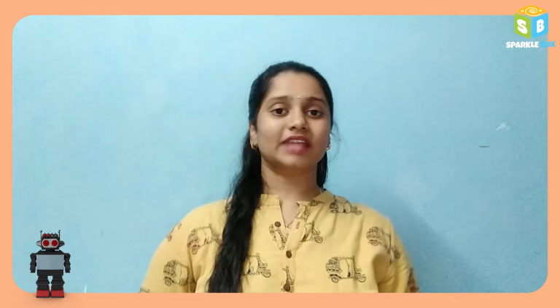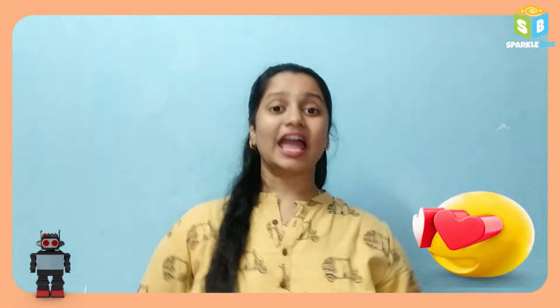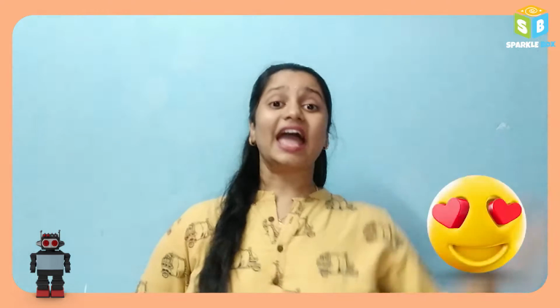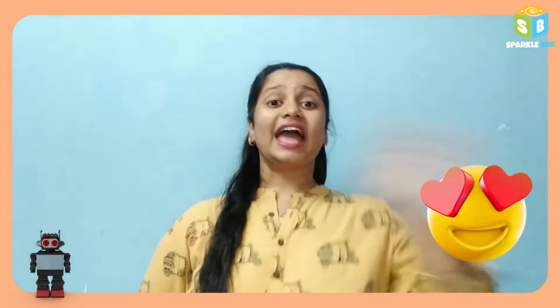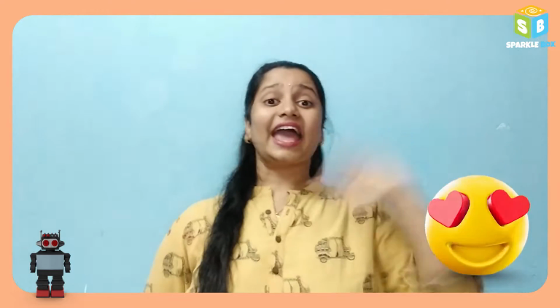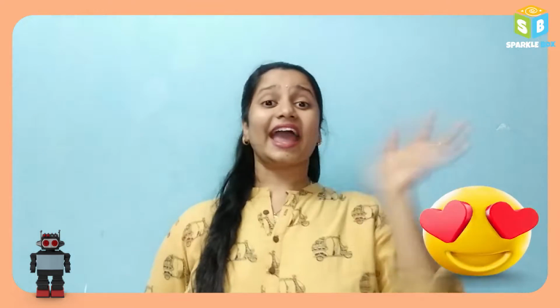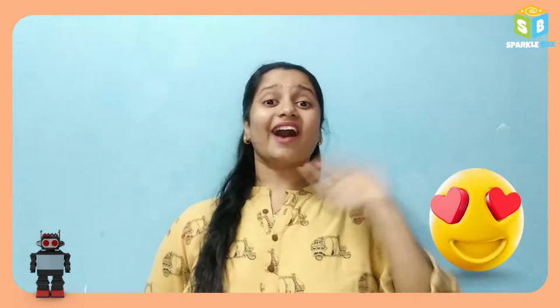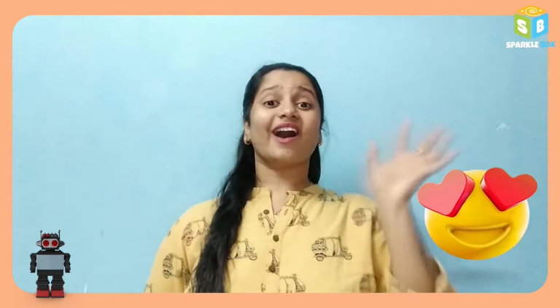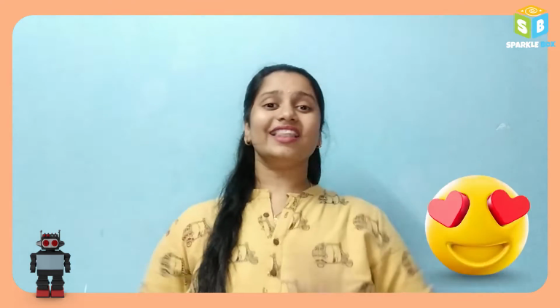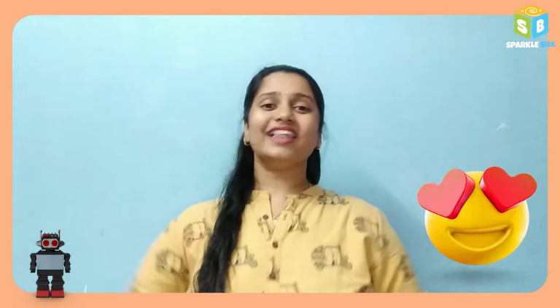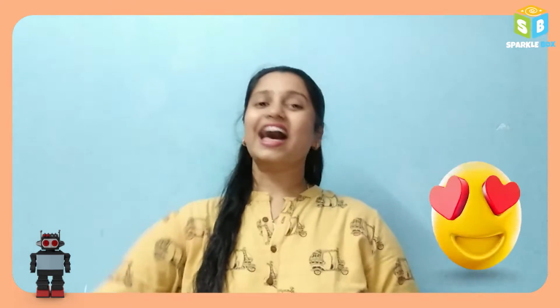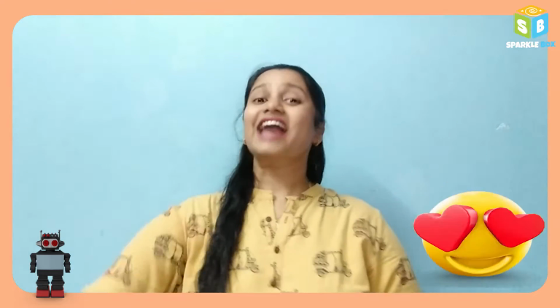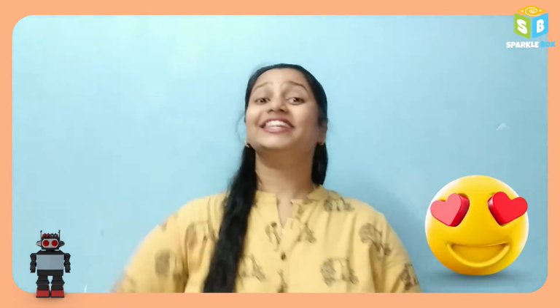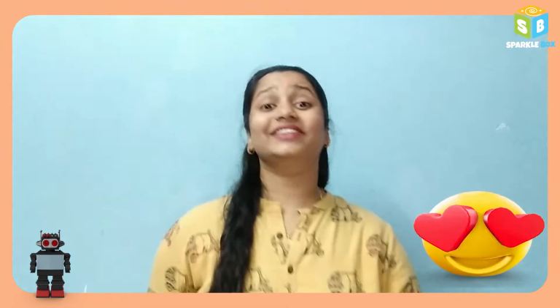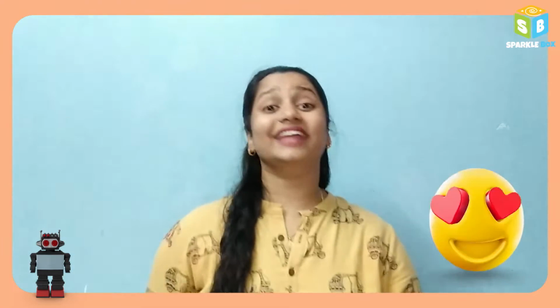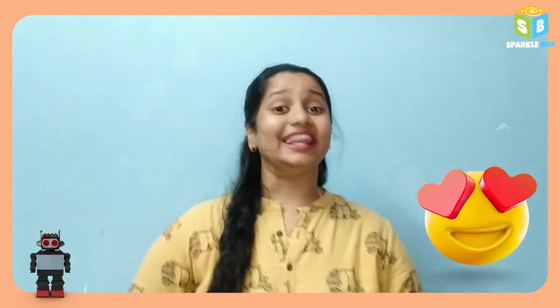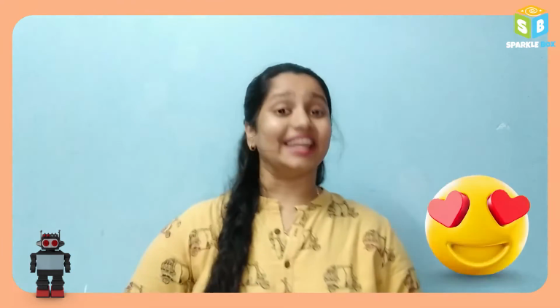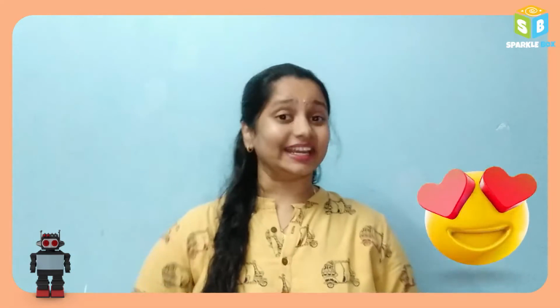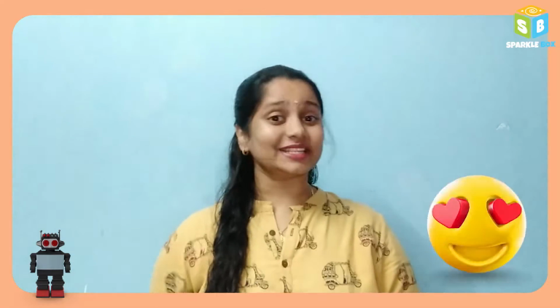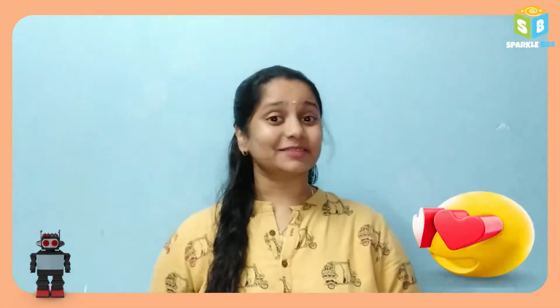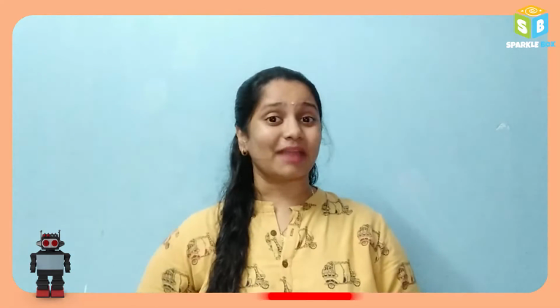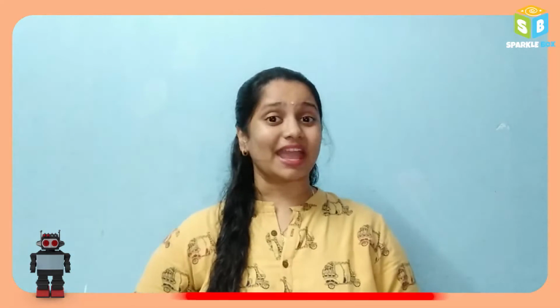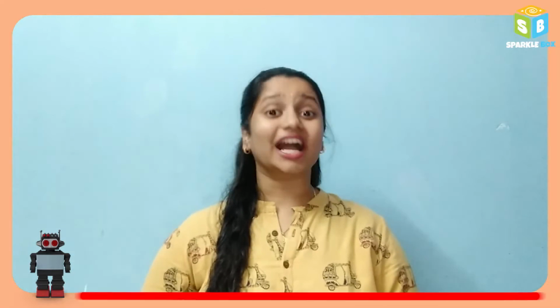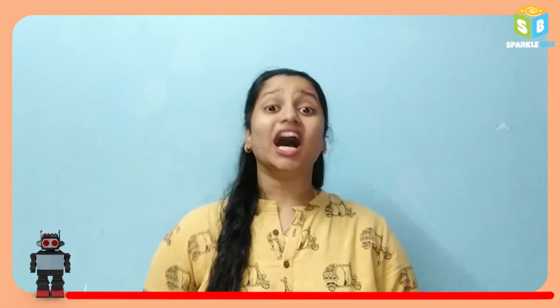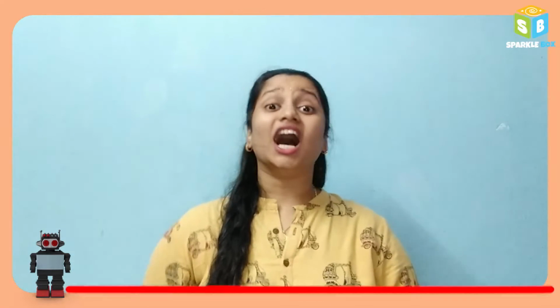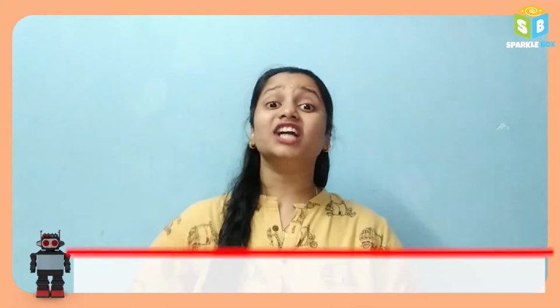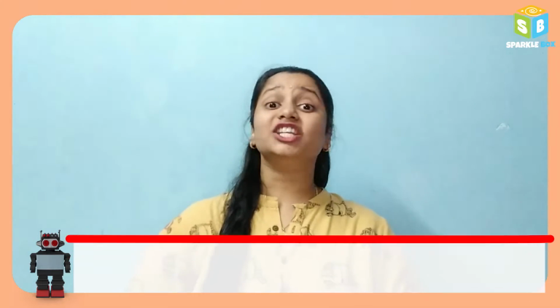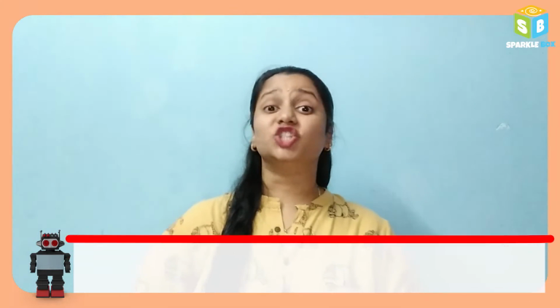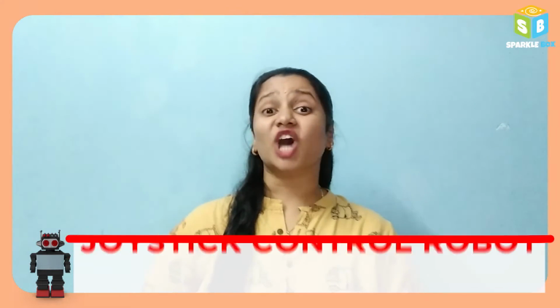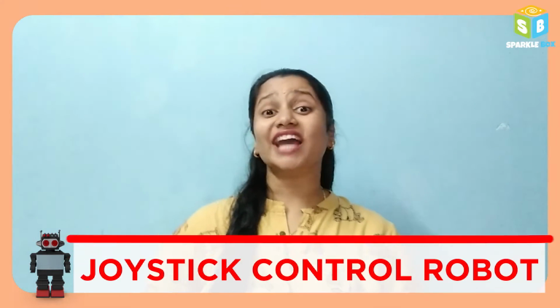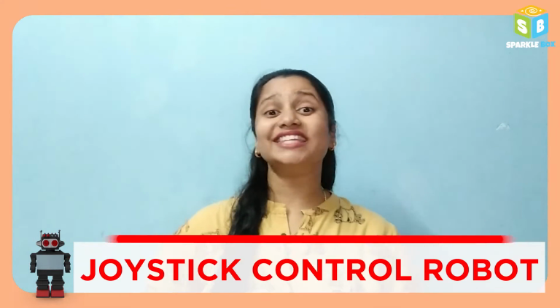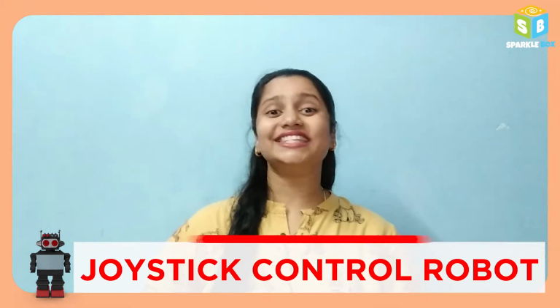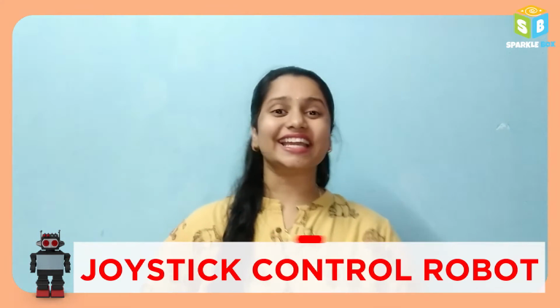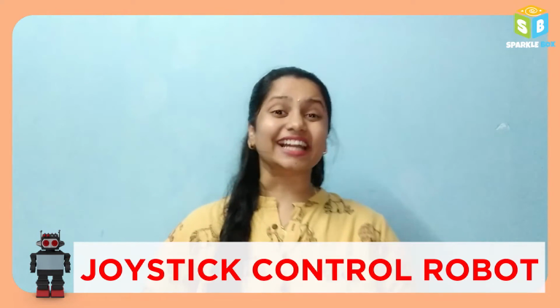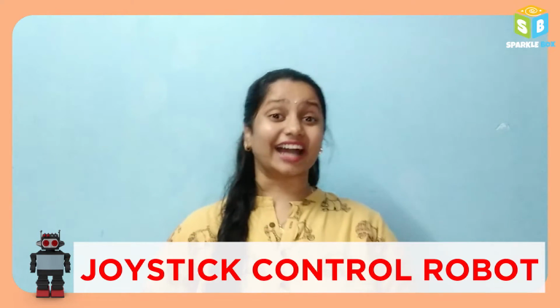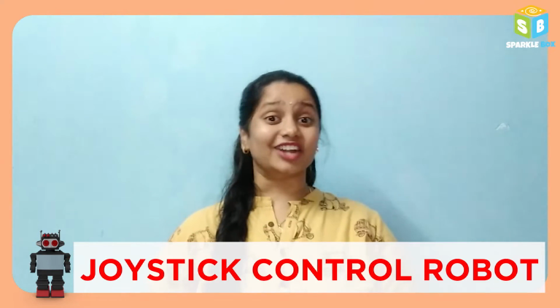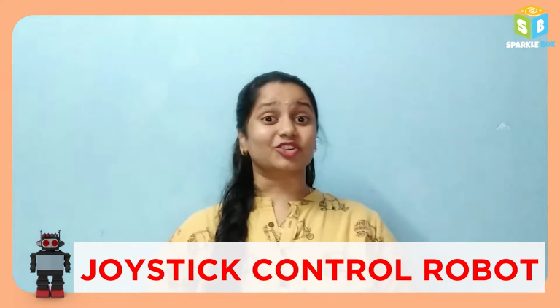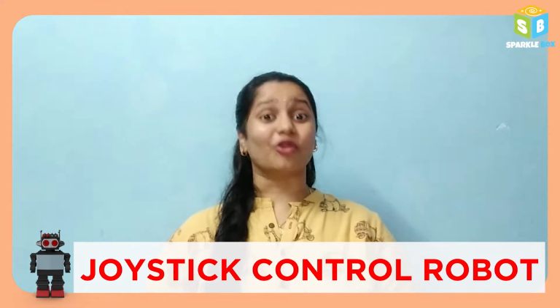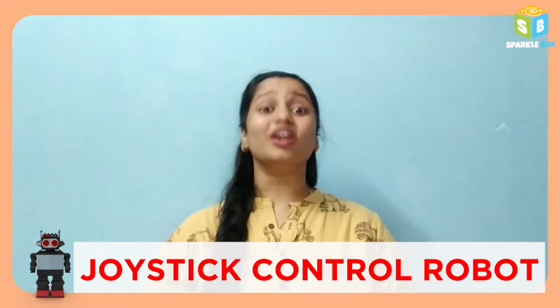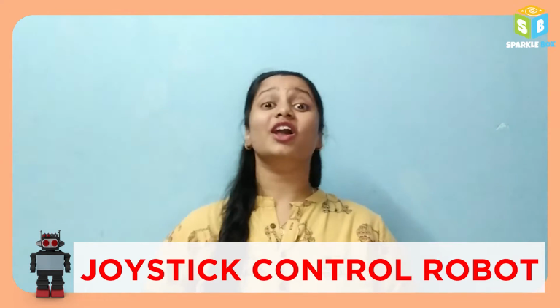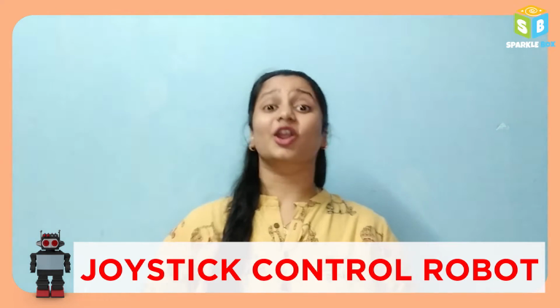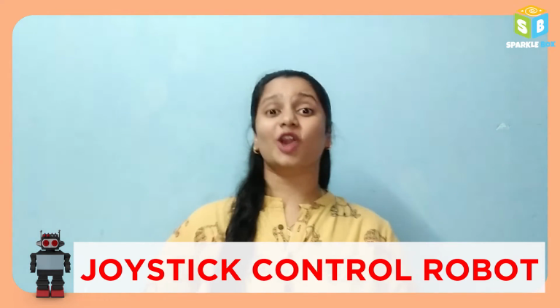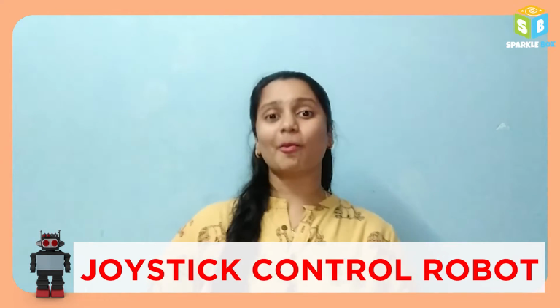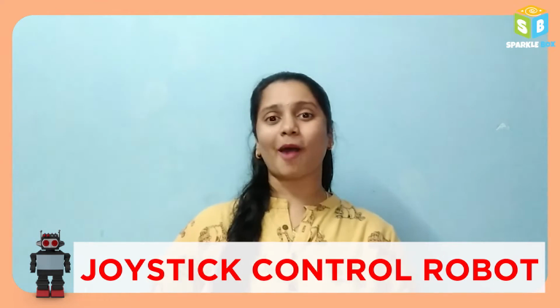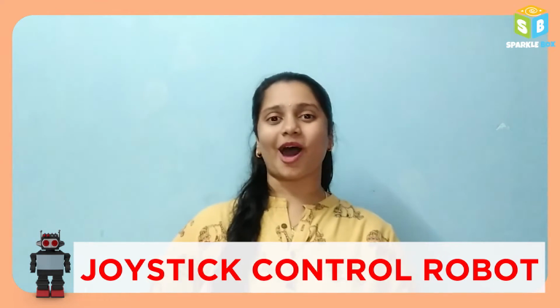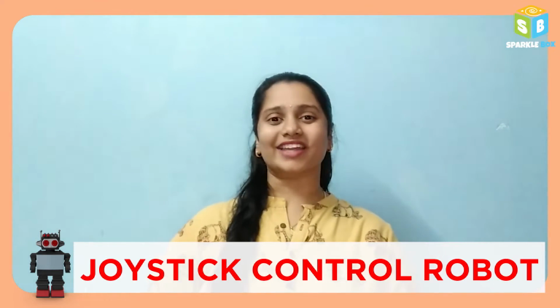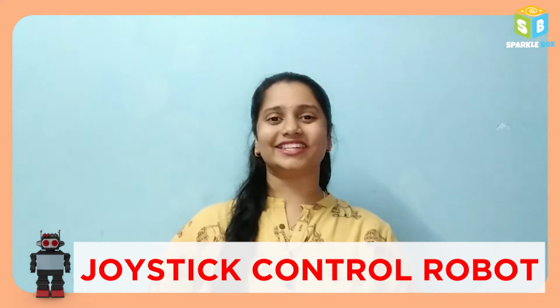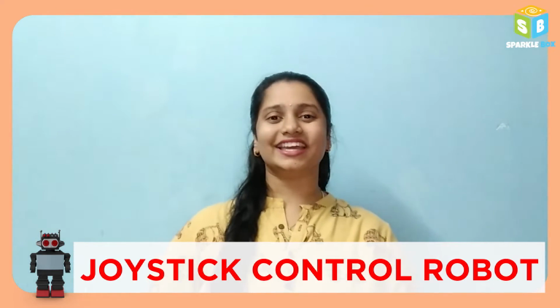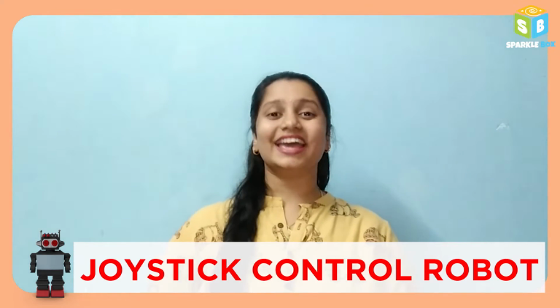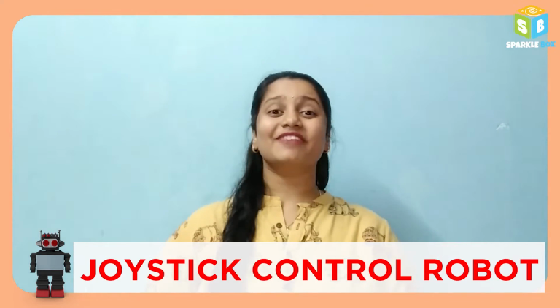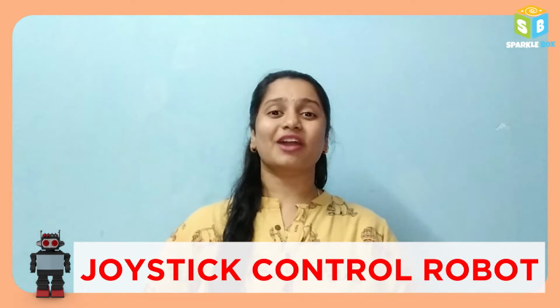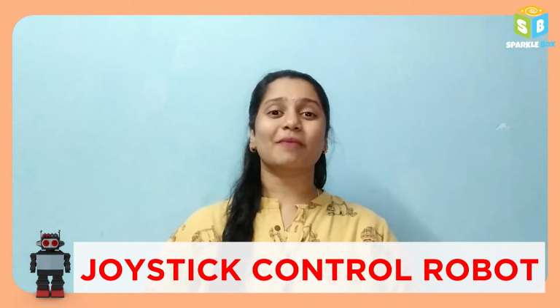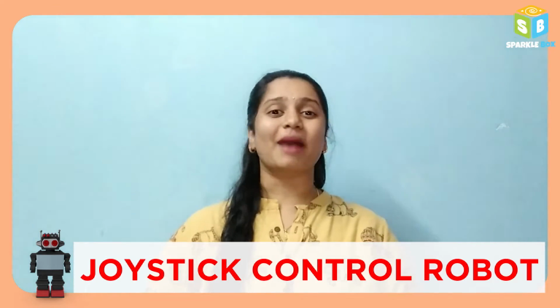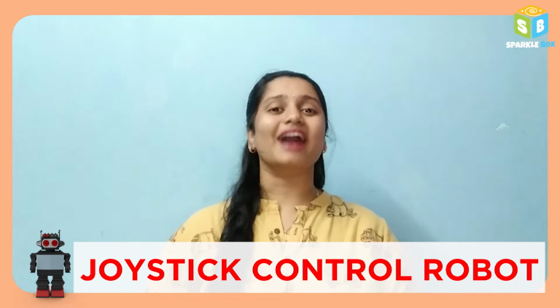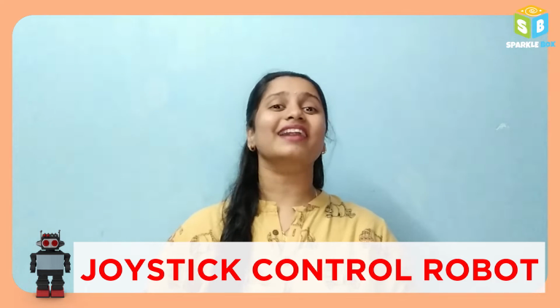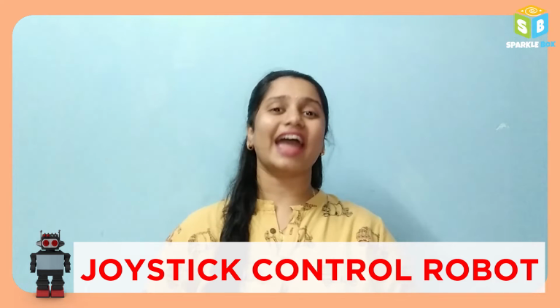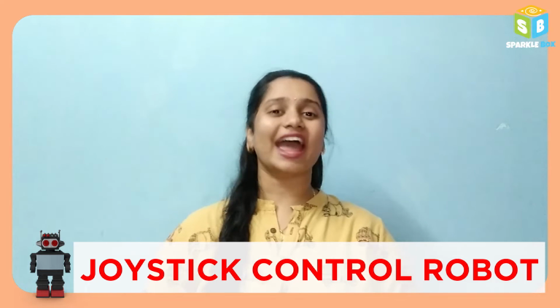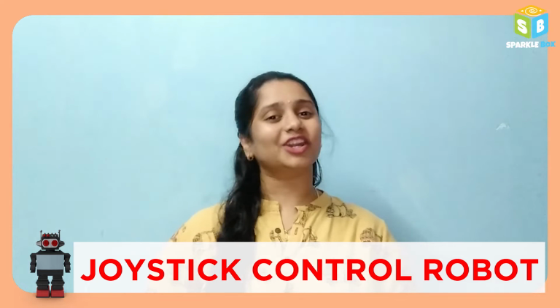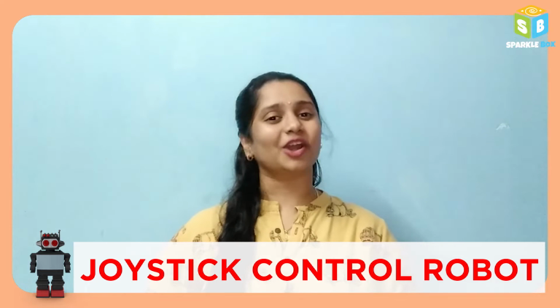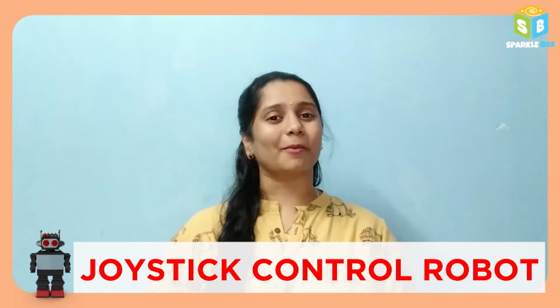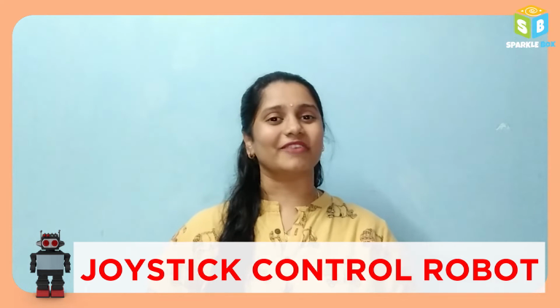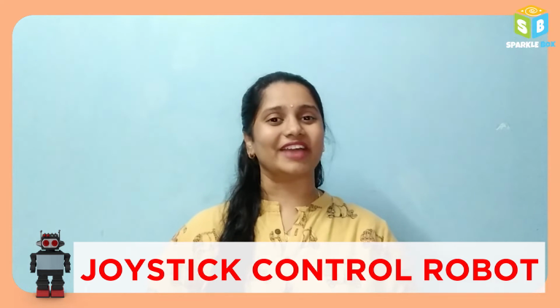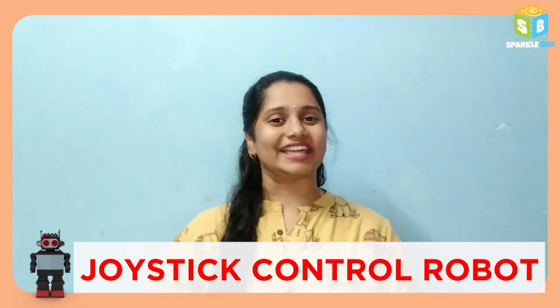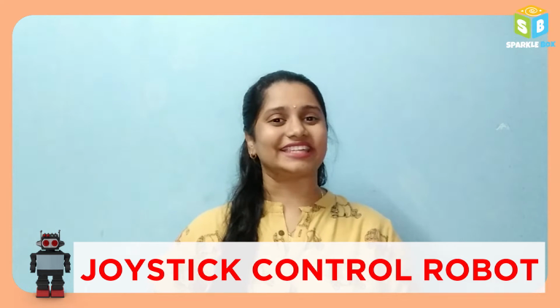Hey all, today let us make a joystick controlled robot from our Edrobot kit.